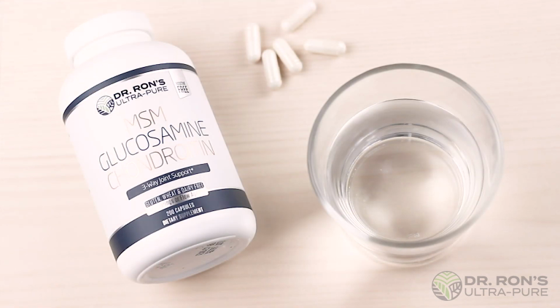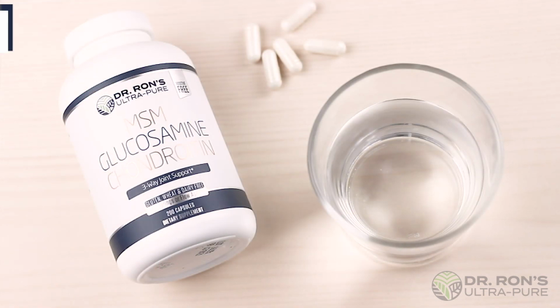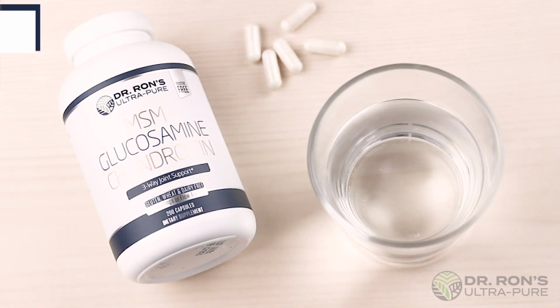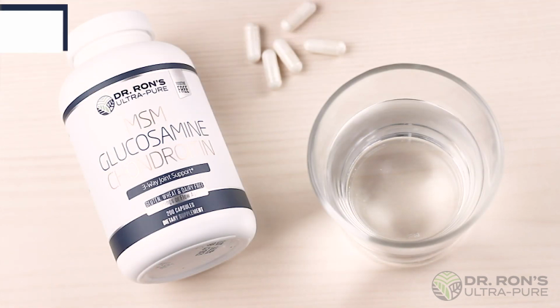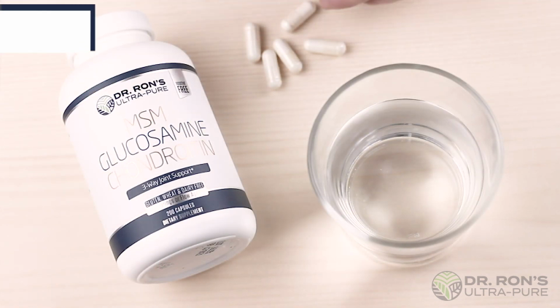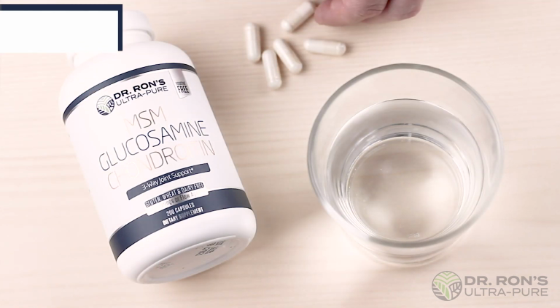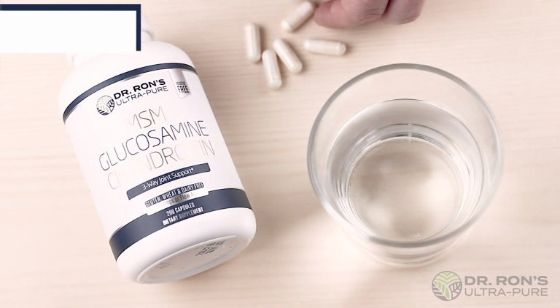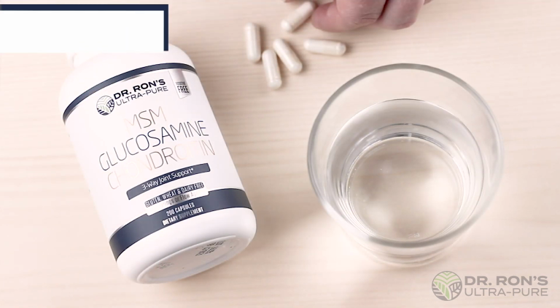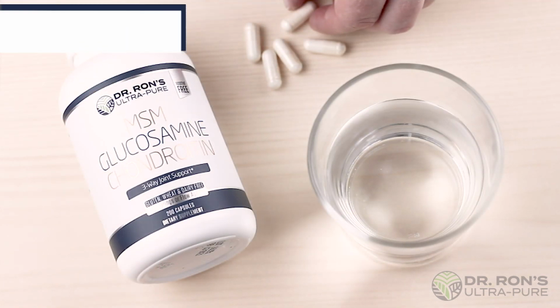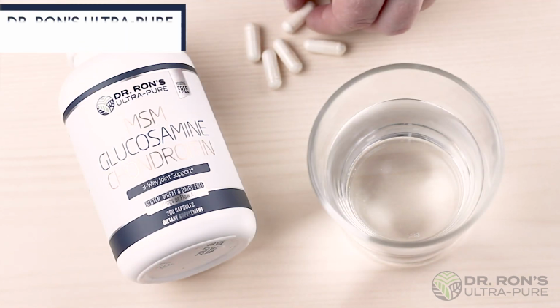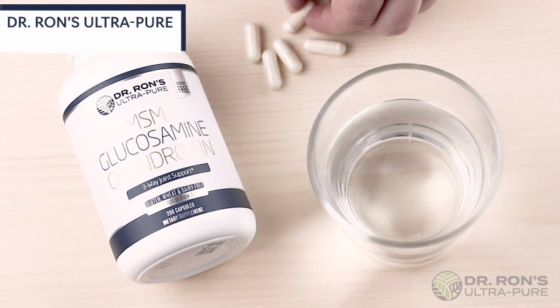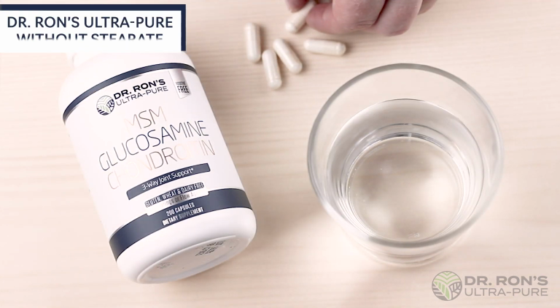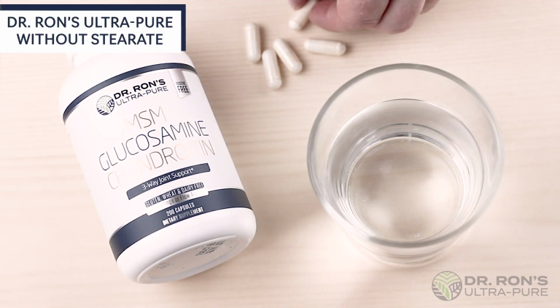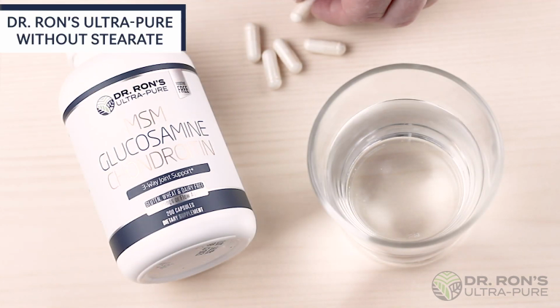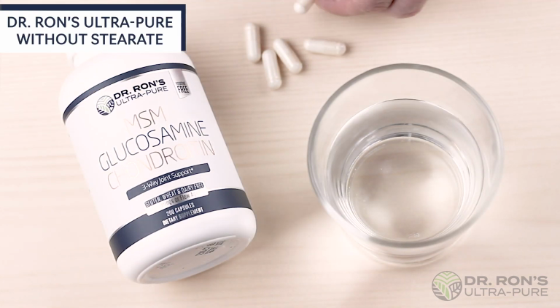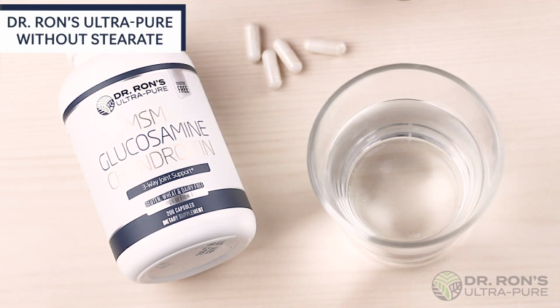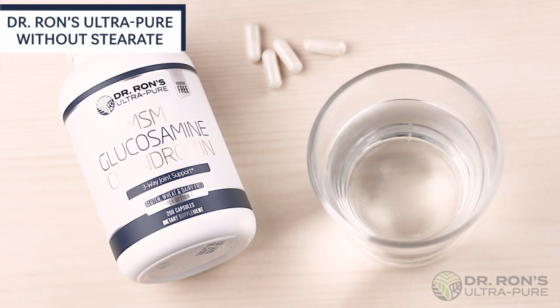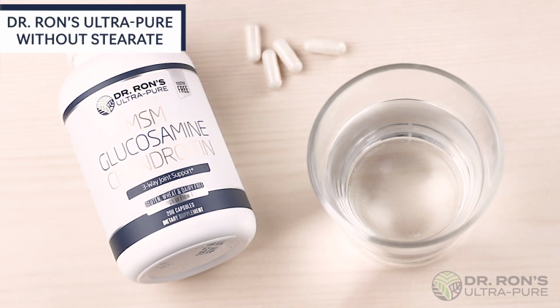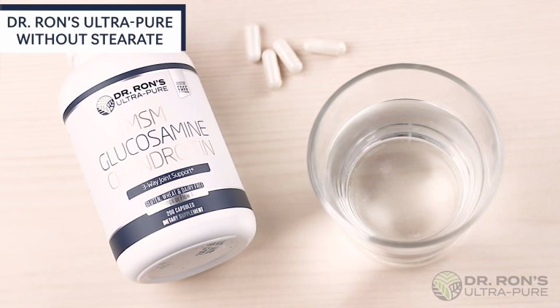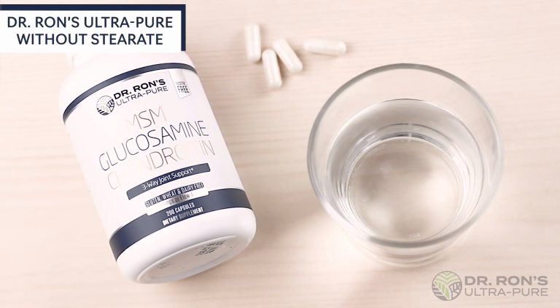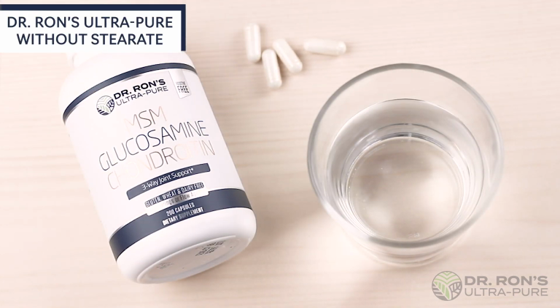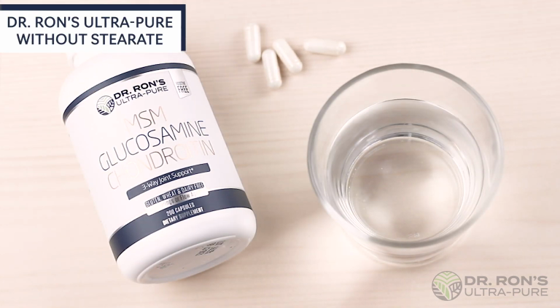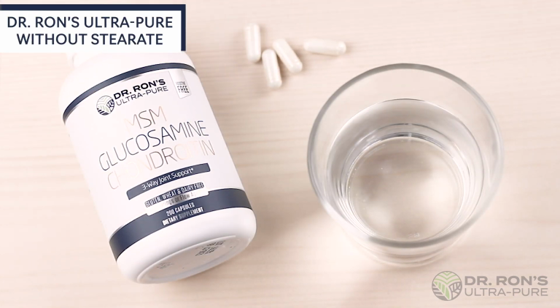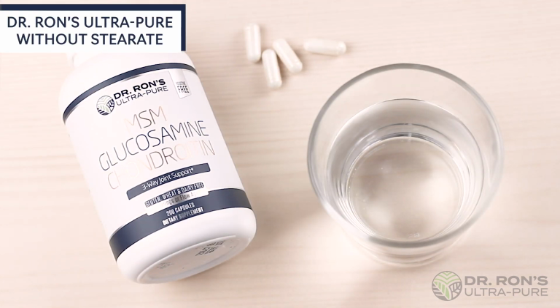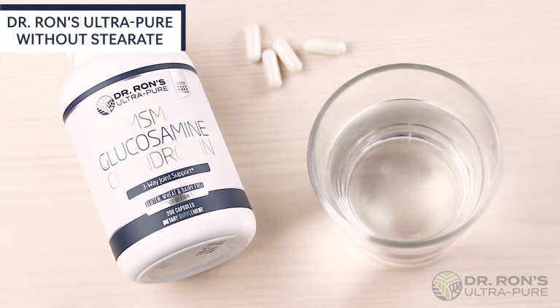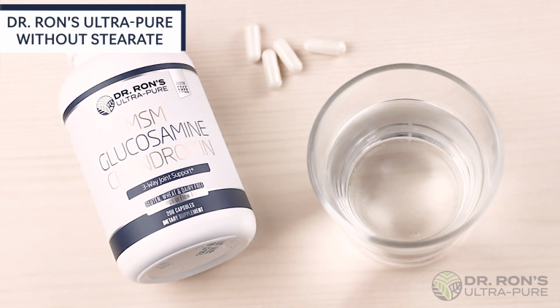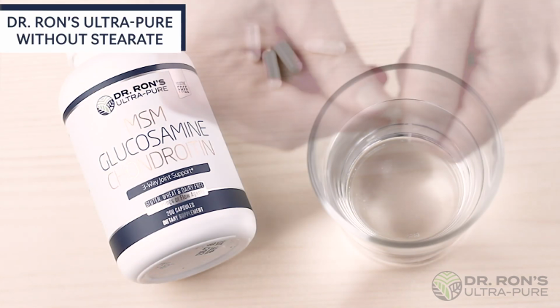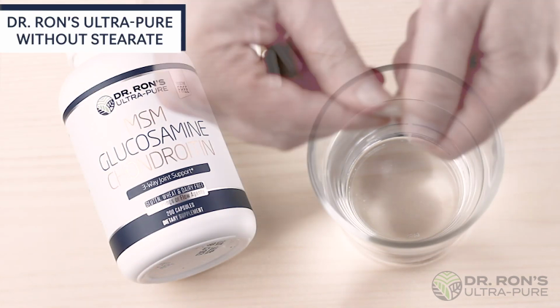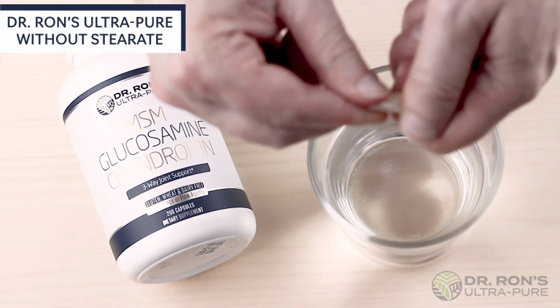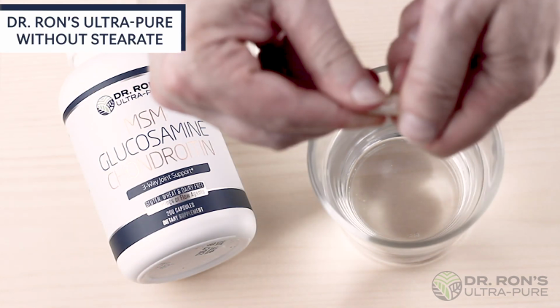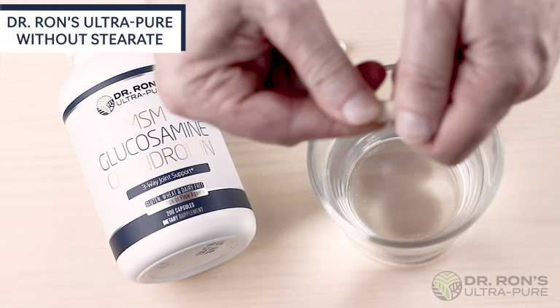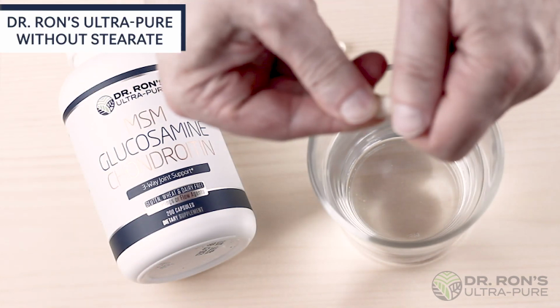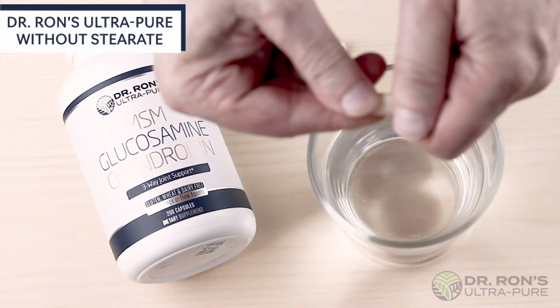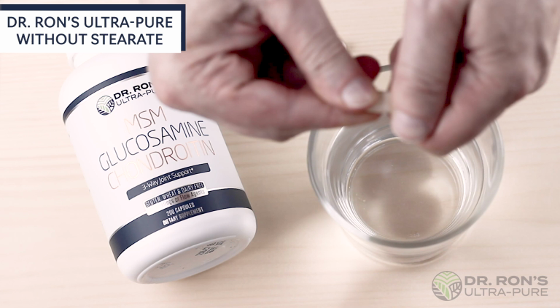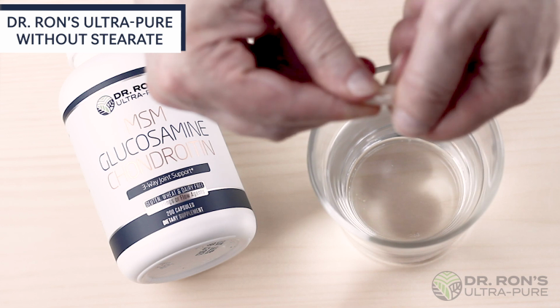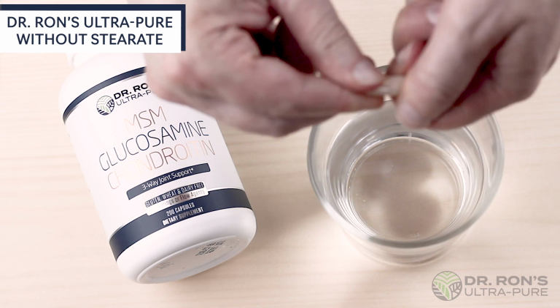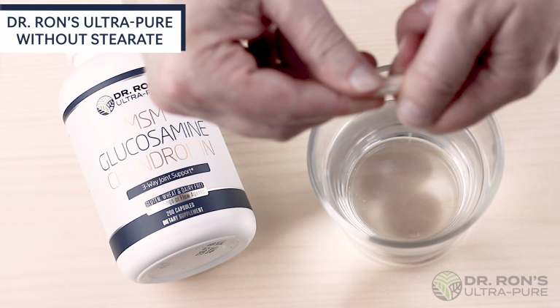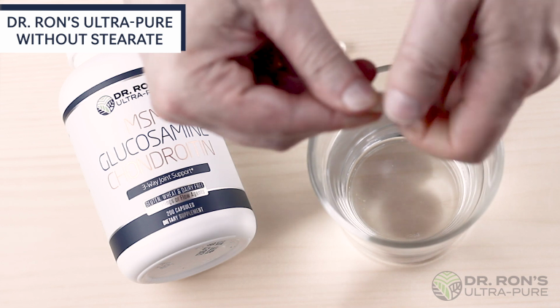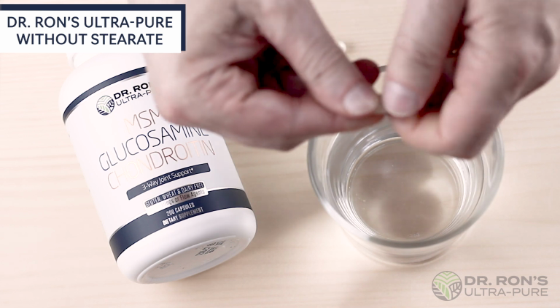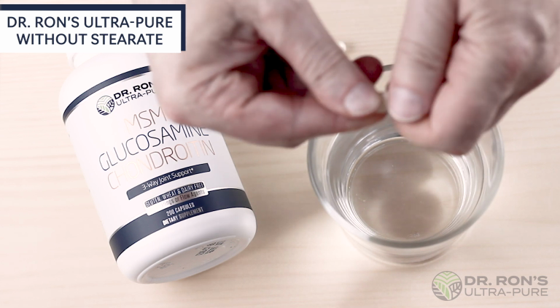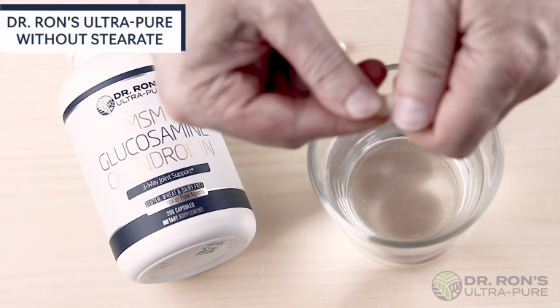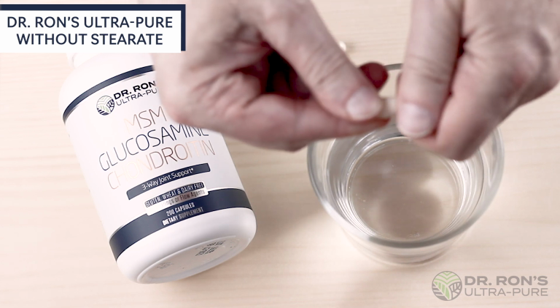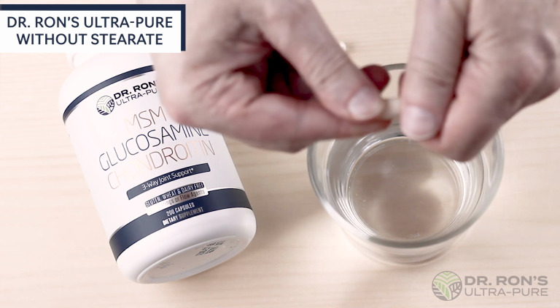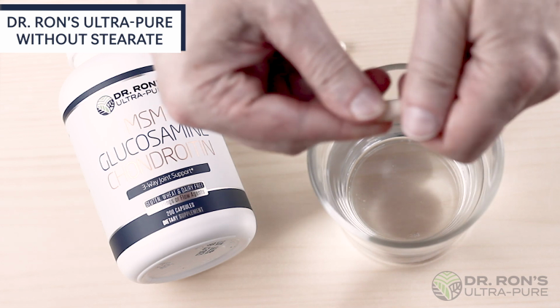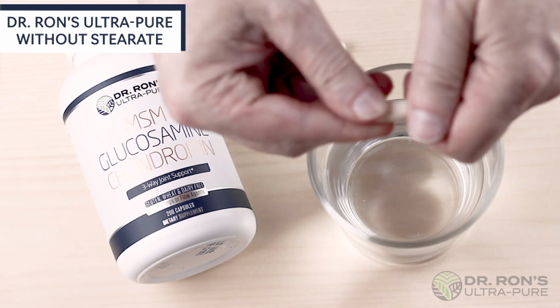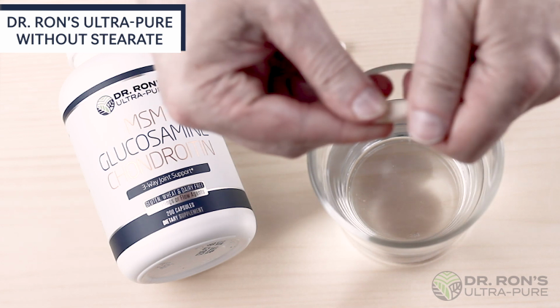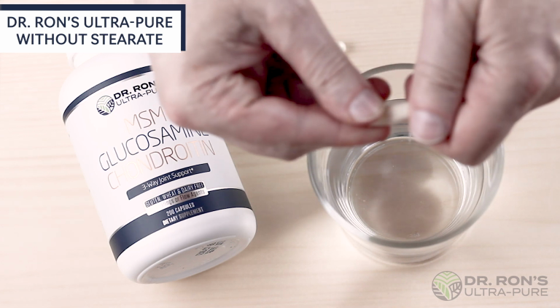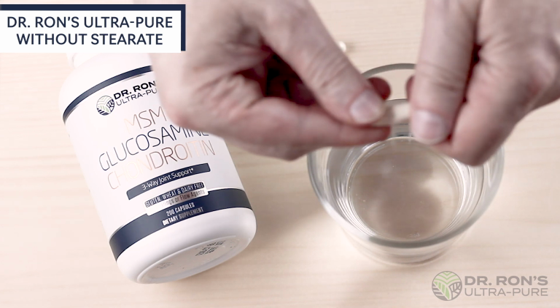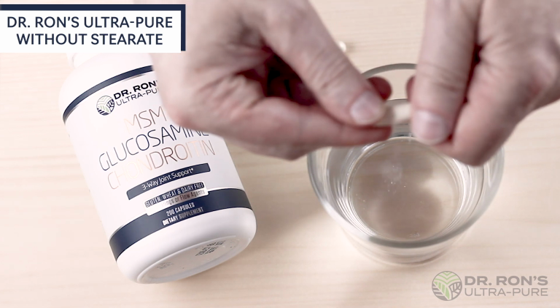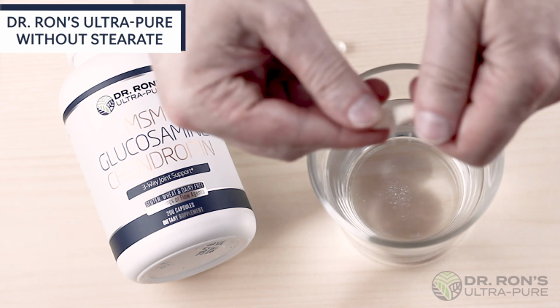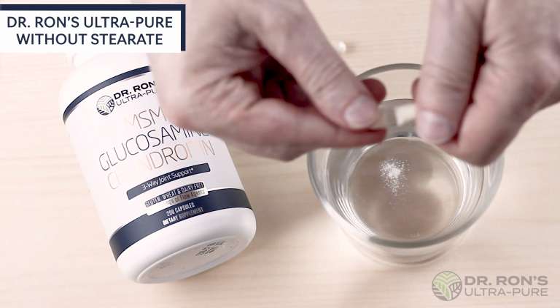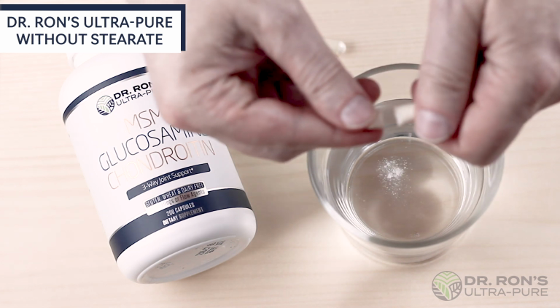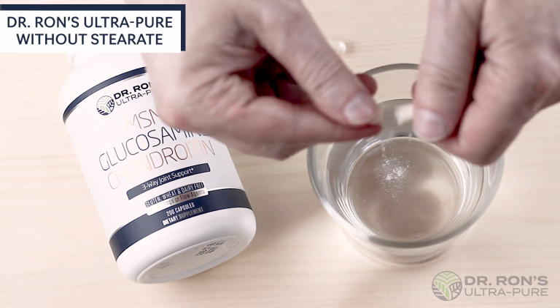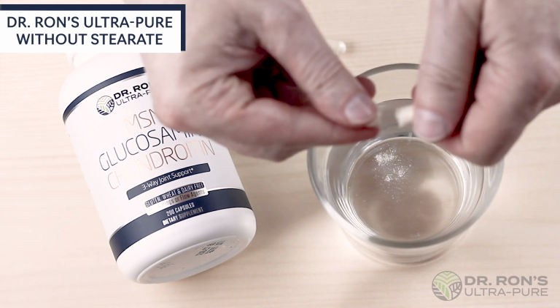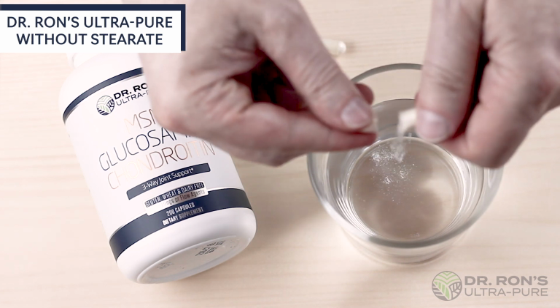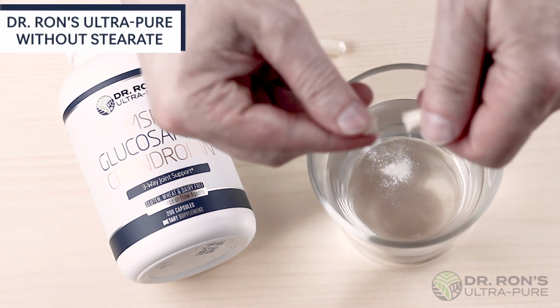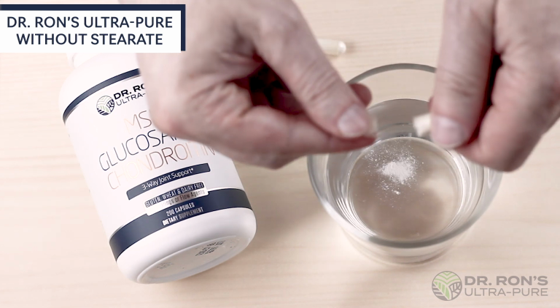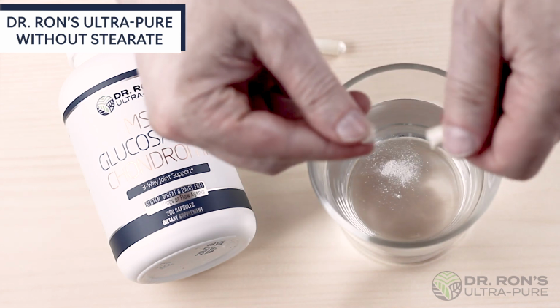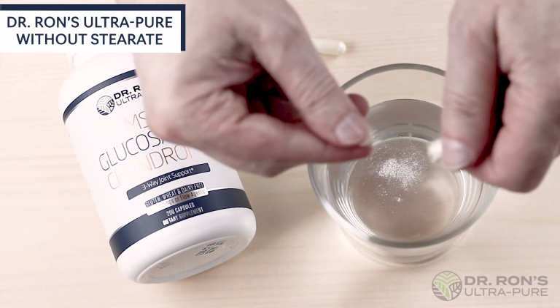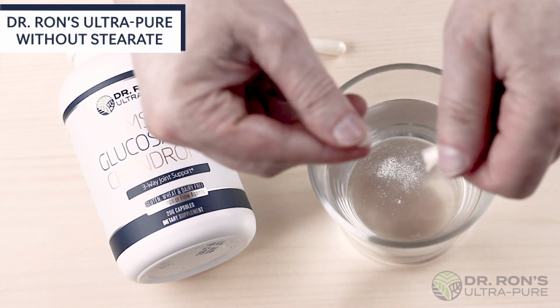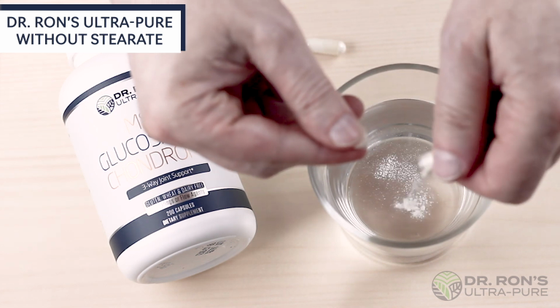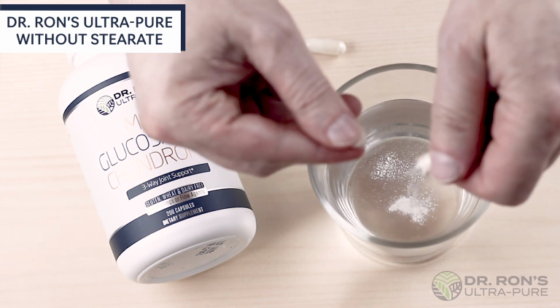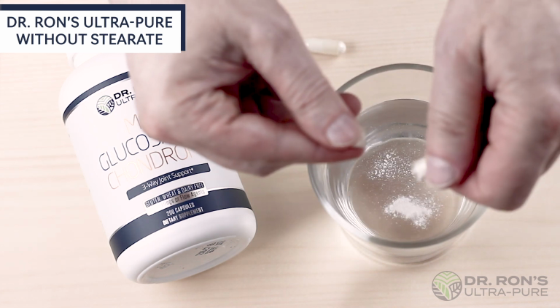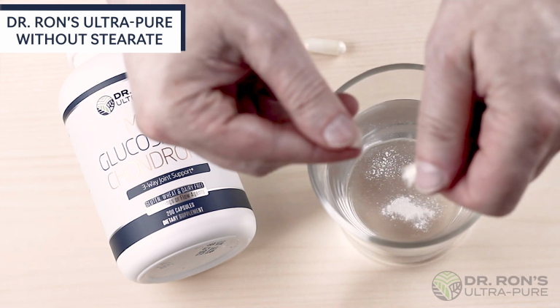Next, a similar formula without the stearate had little difficulty dissolving rapidly.